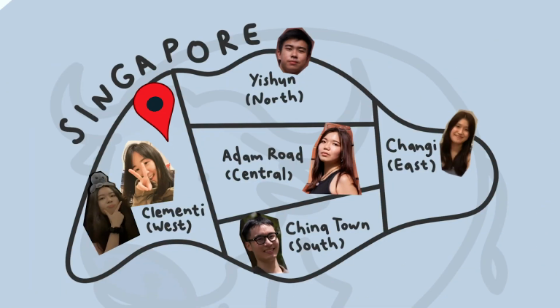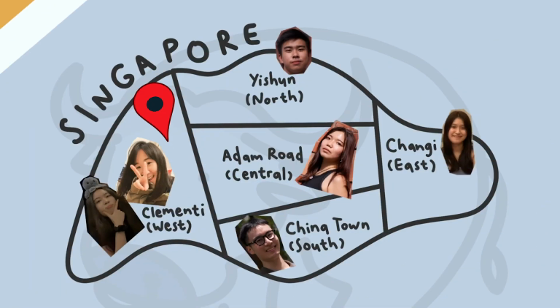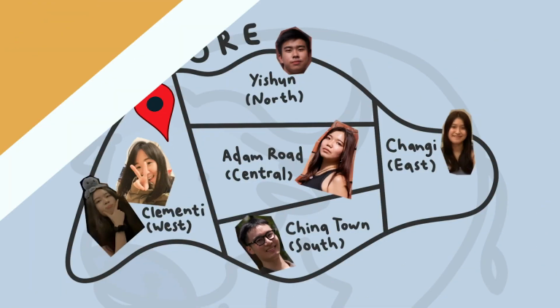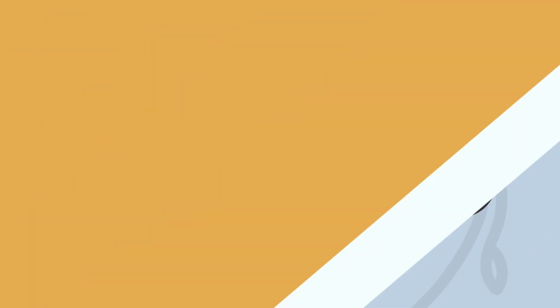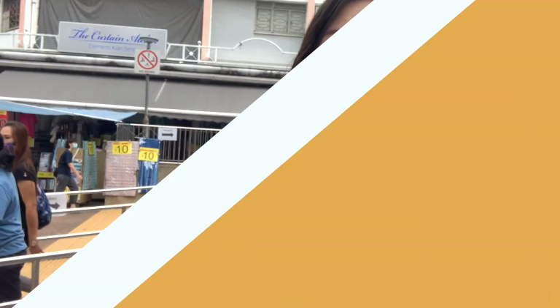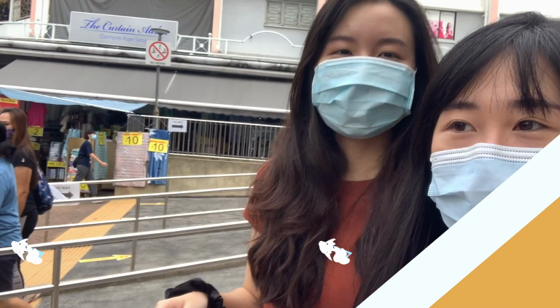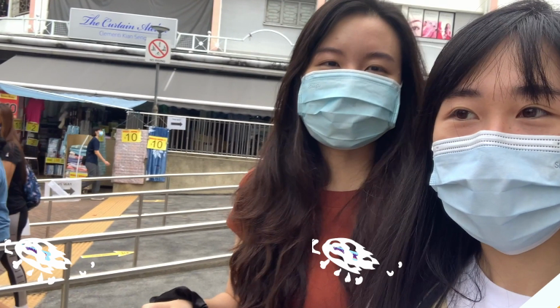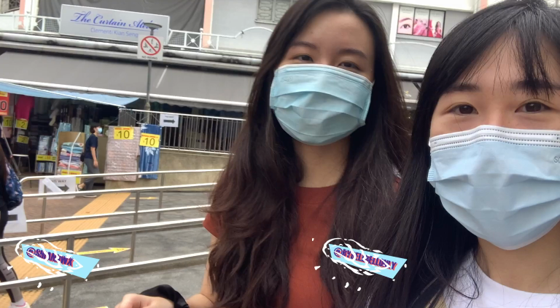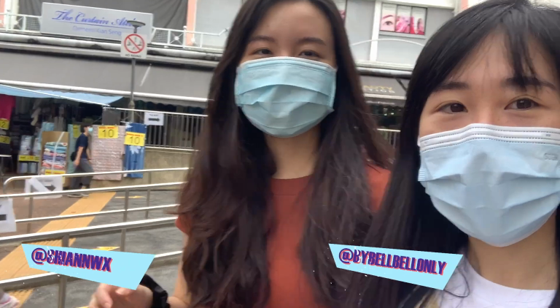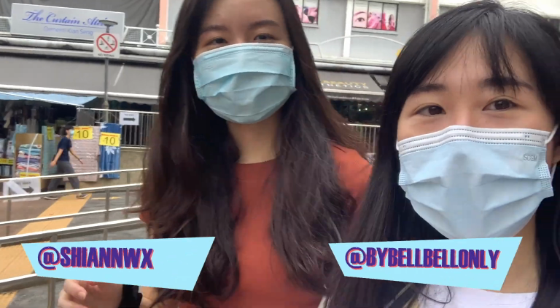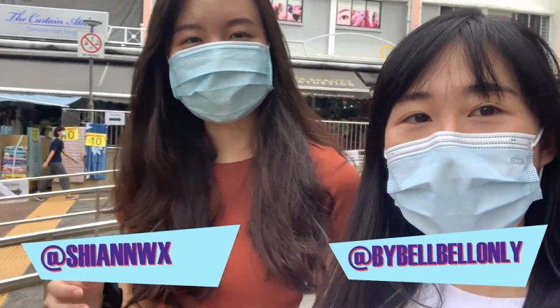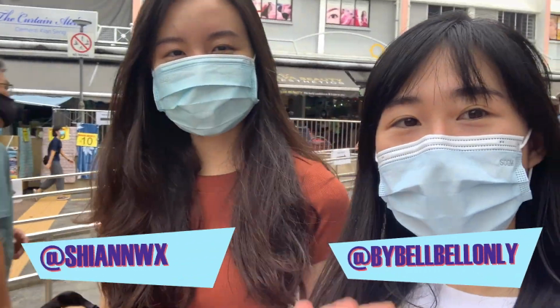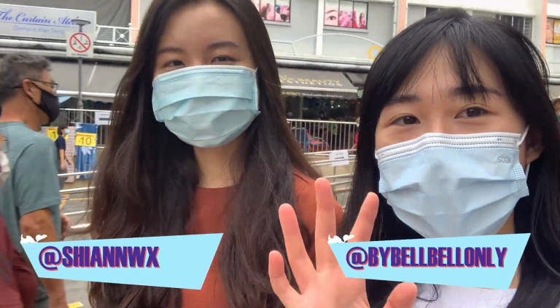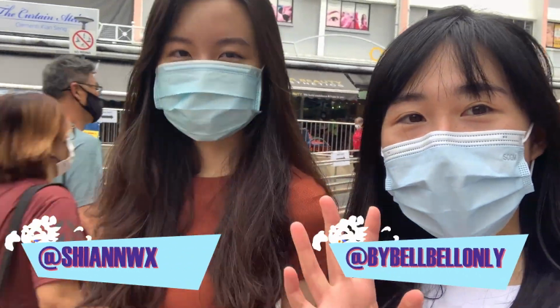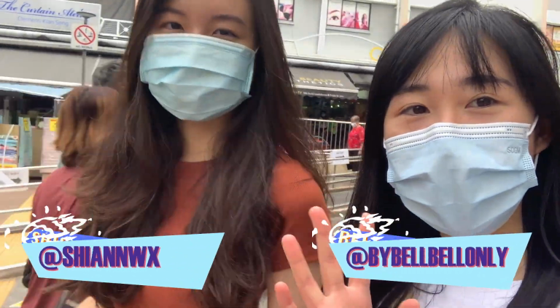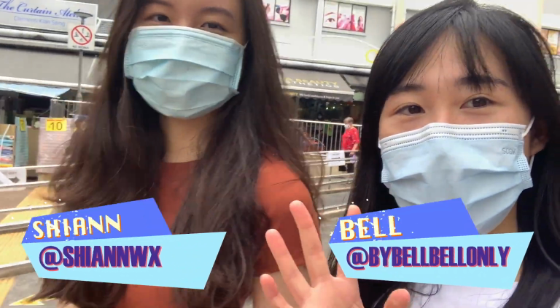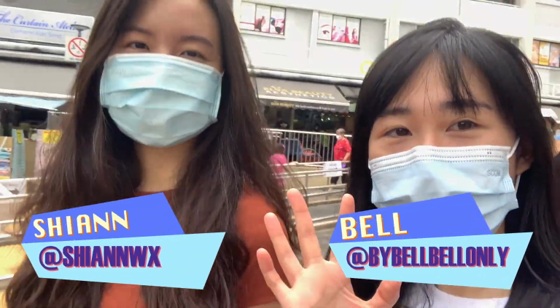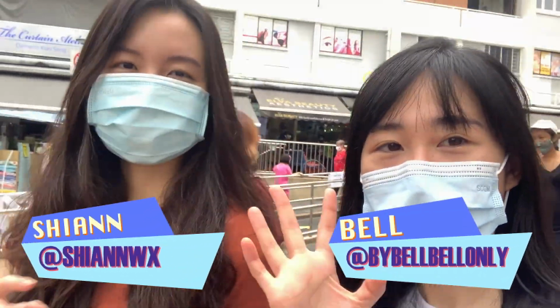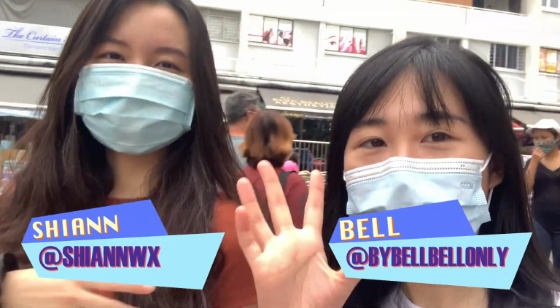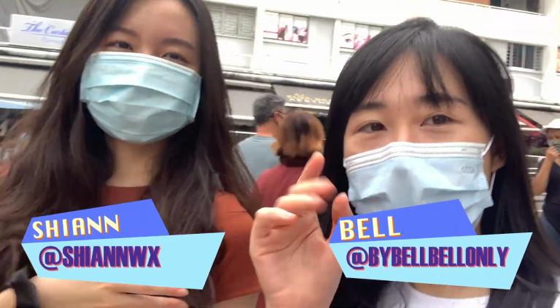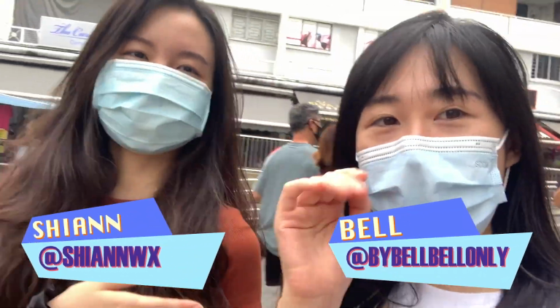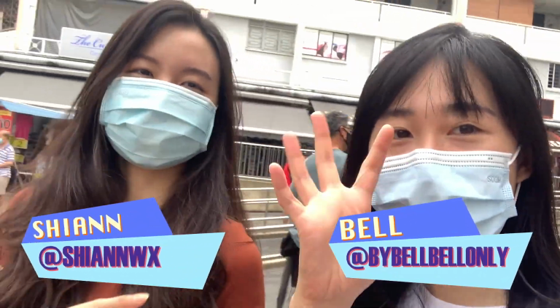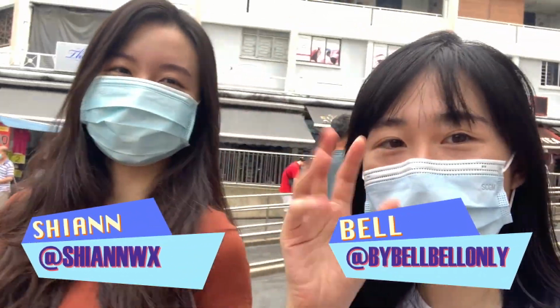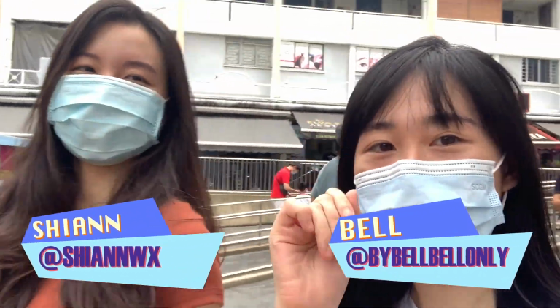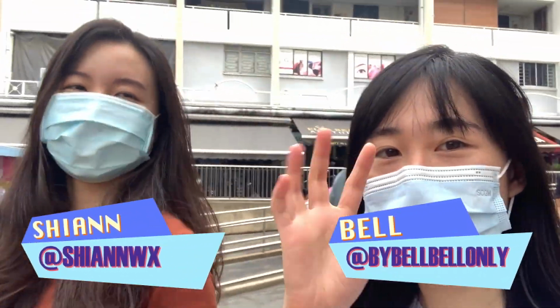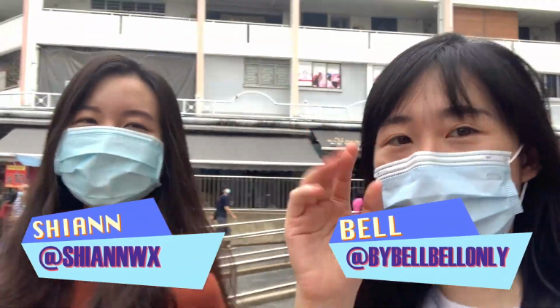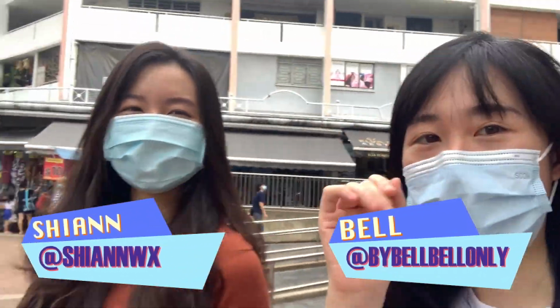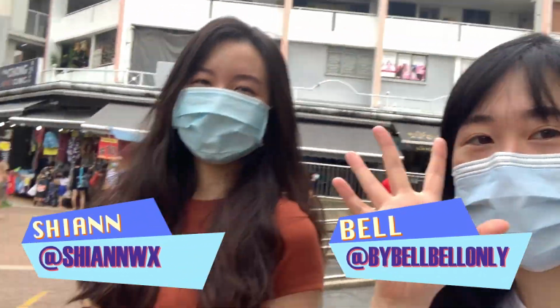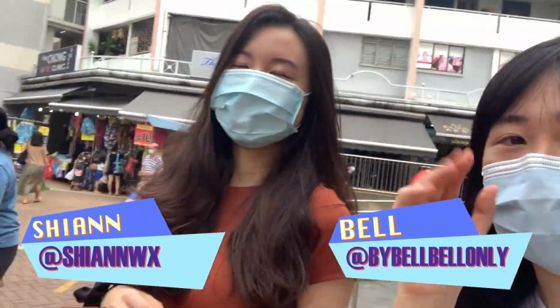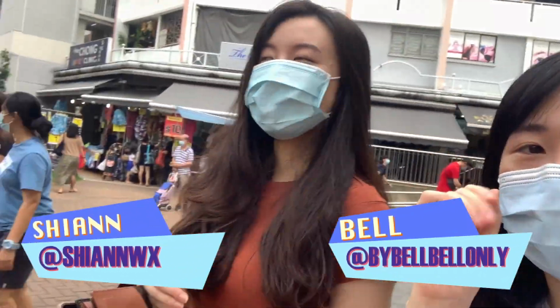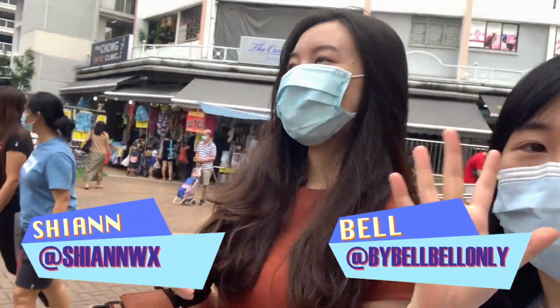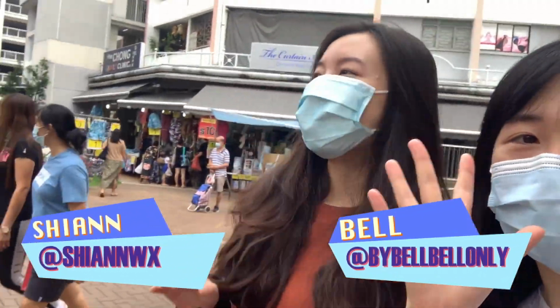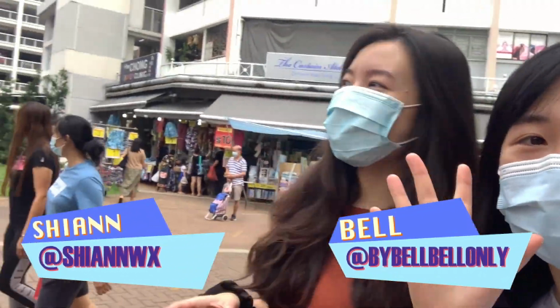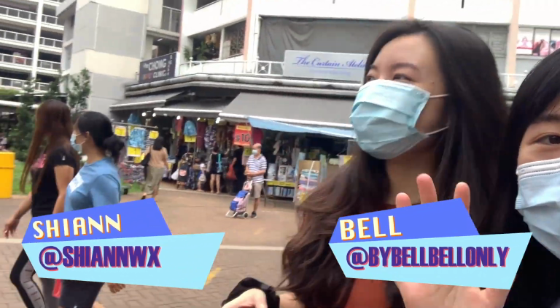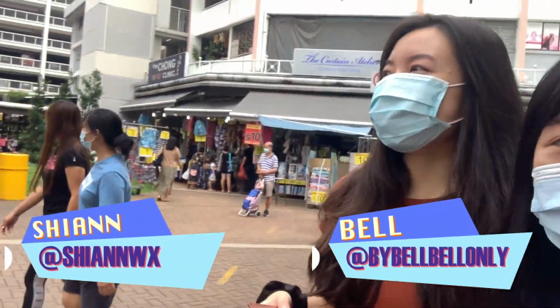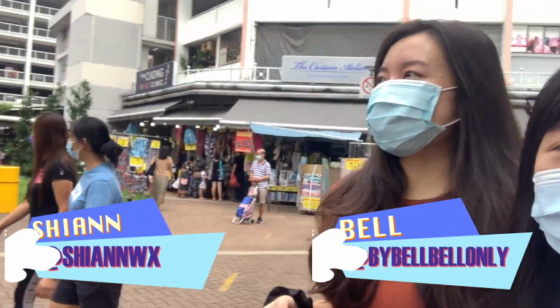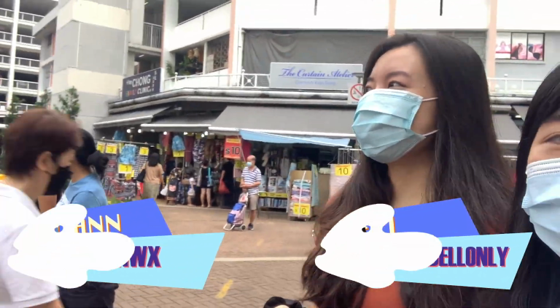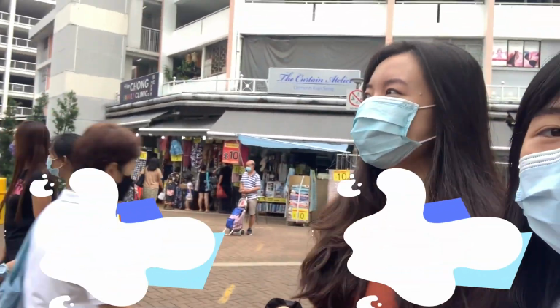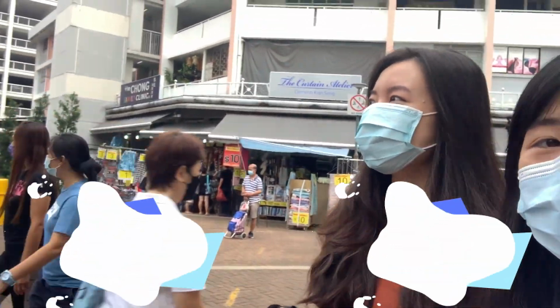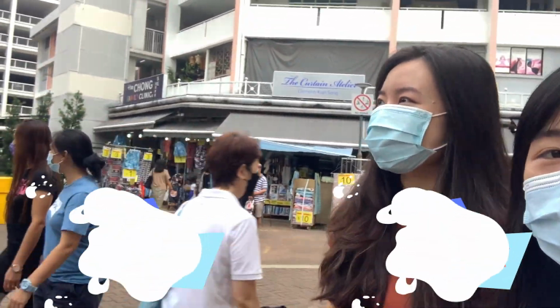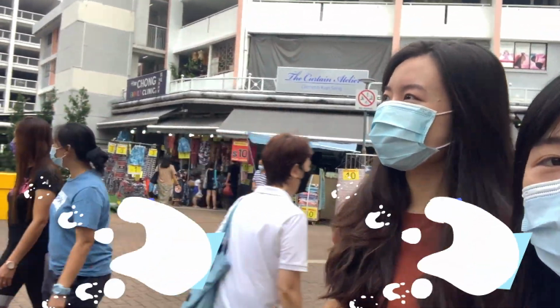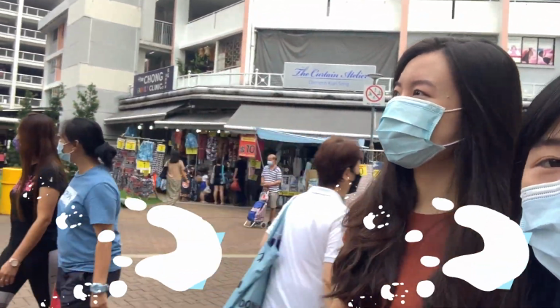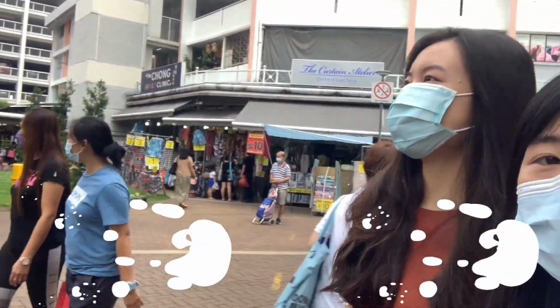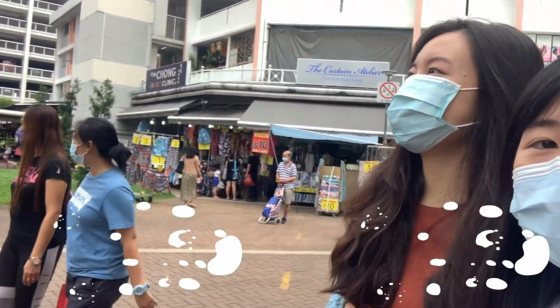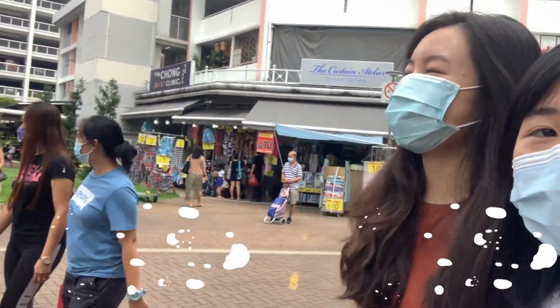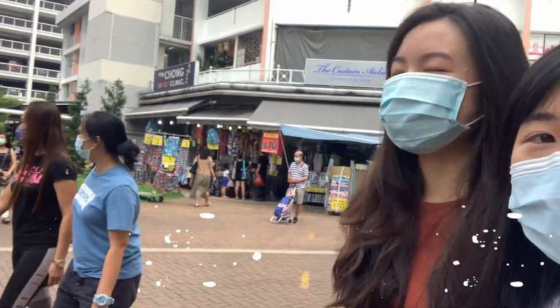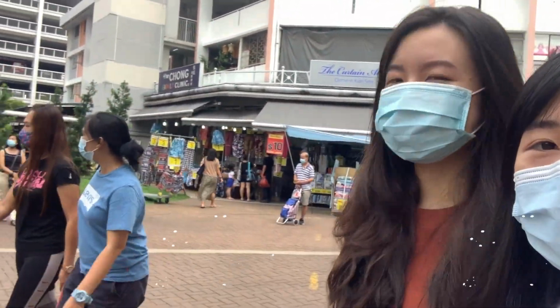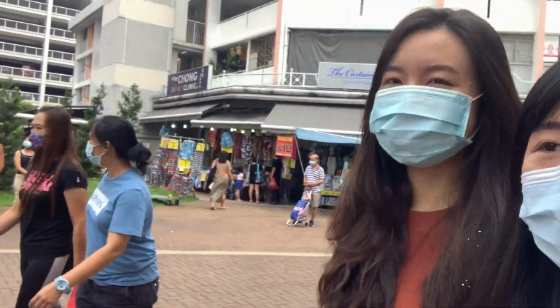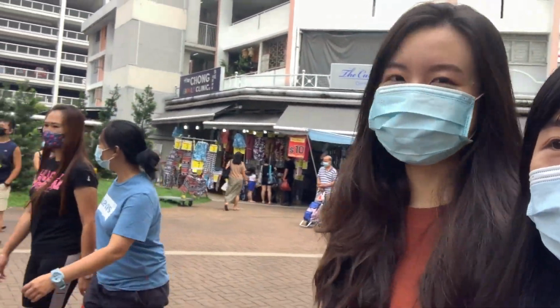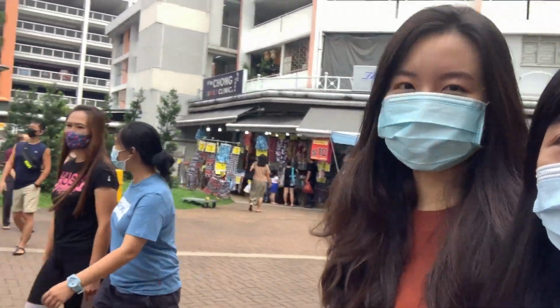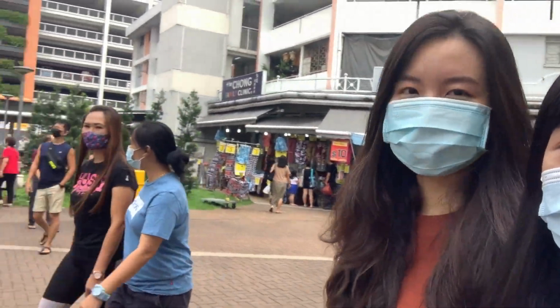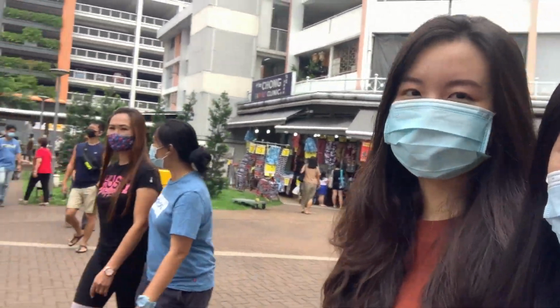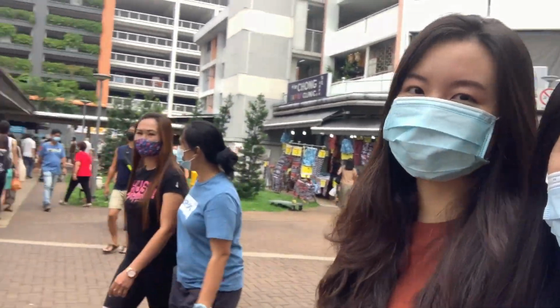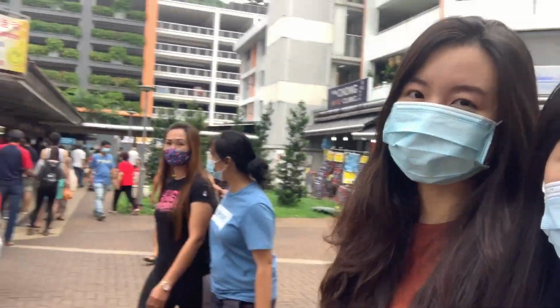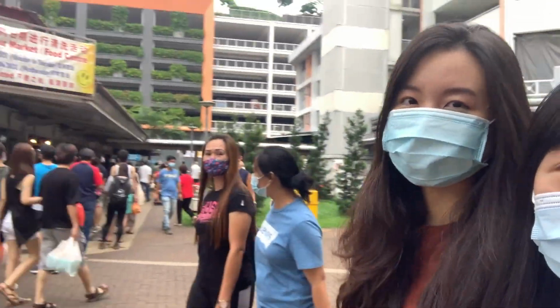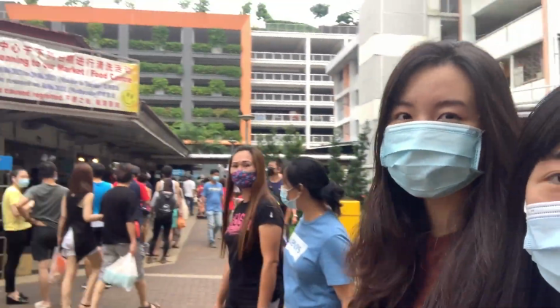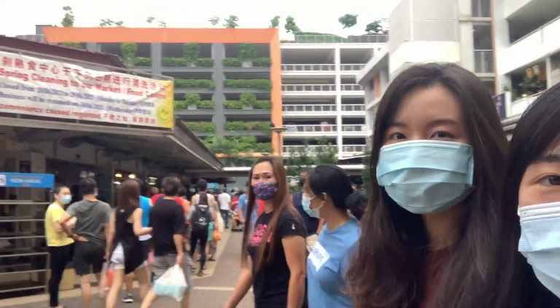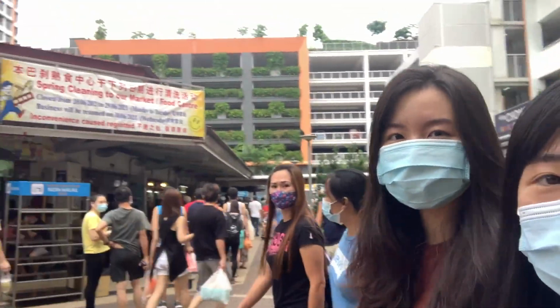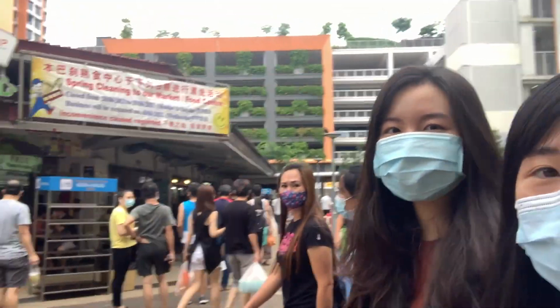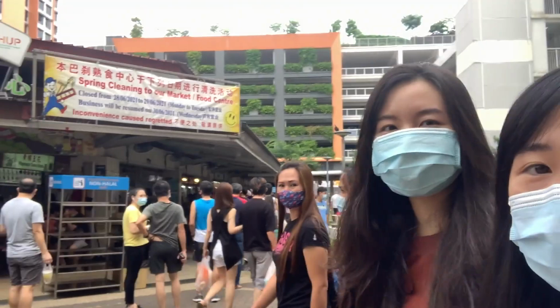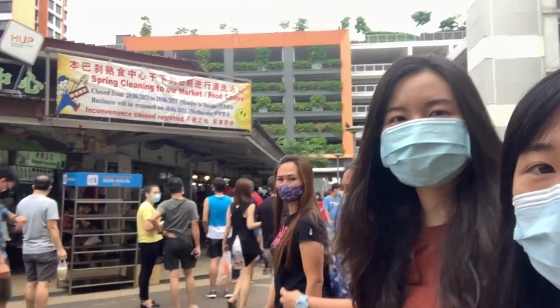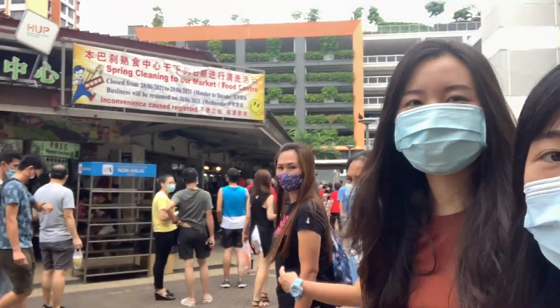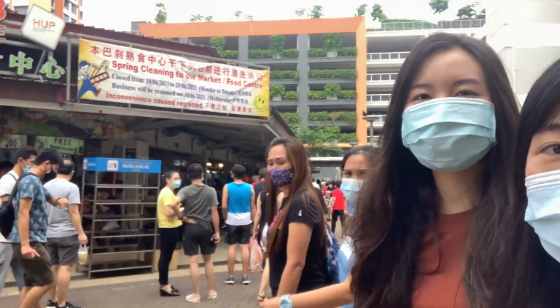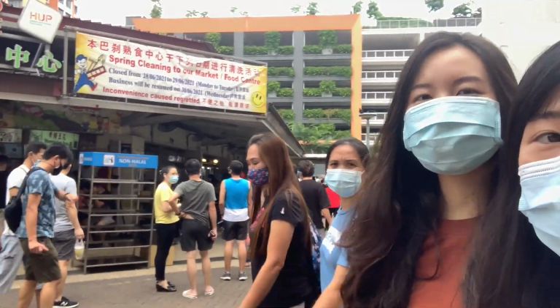Hi guys, I'm Shu and I'm Bebelle. We're finally going to Calvary Food Centre now to get some food.